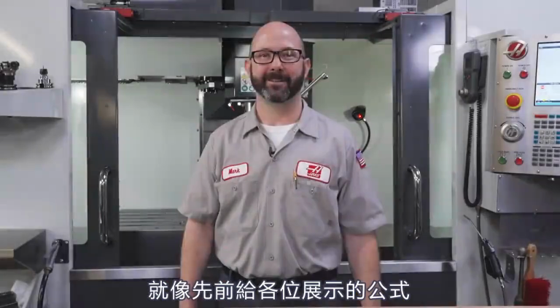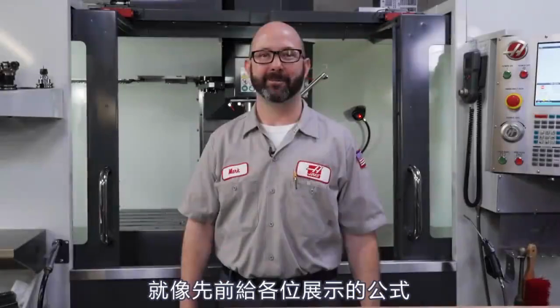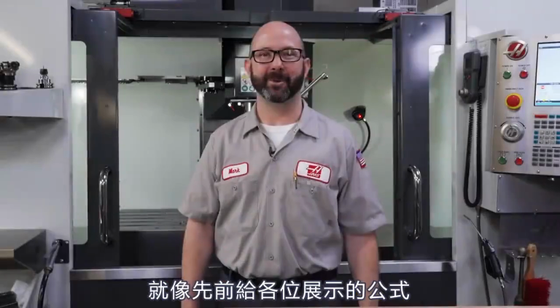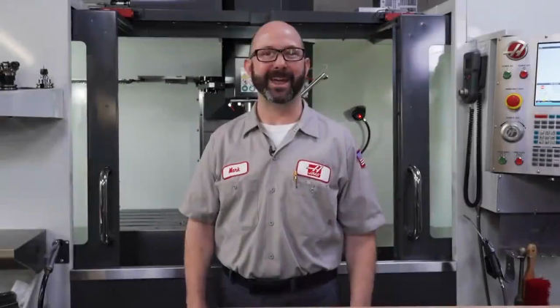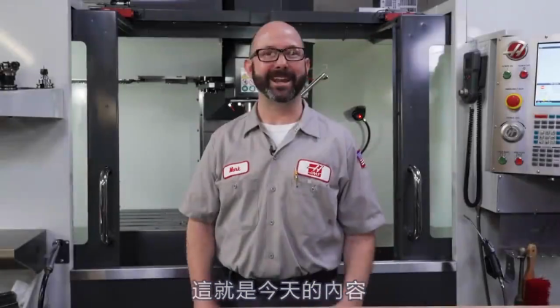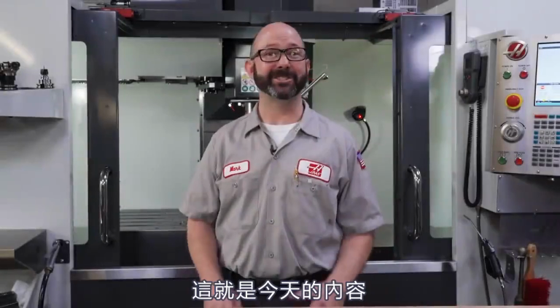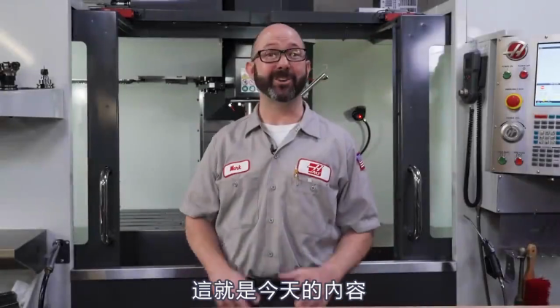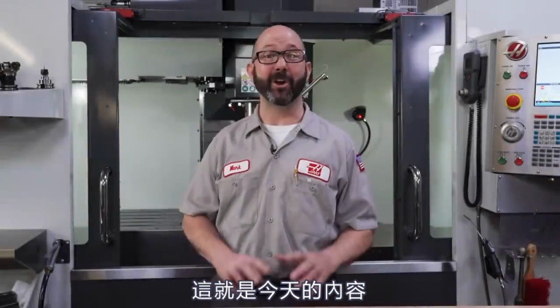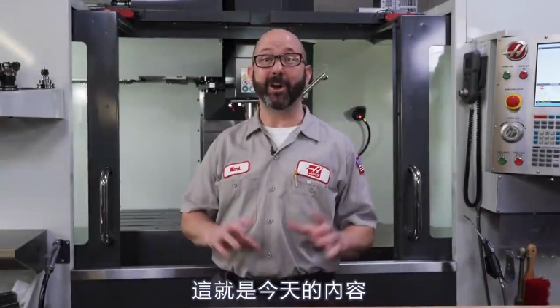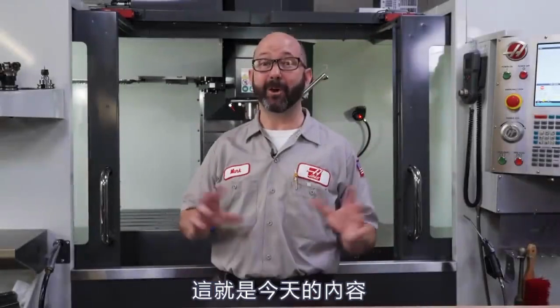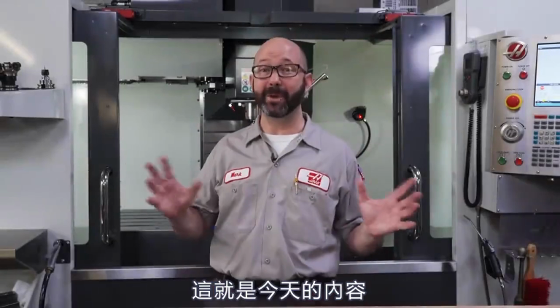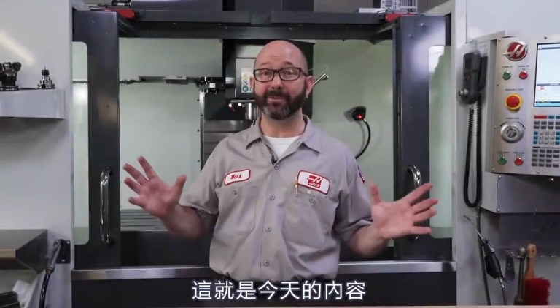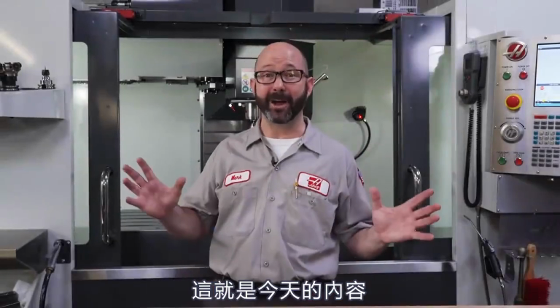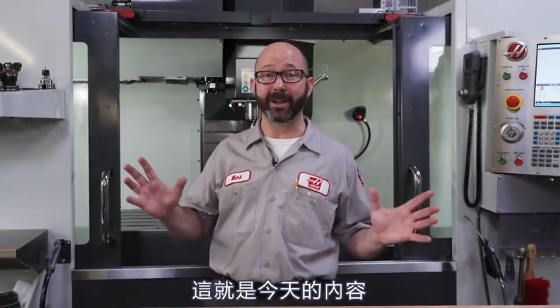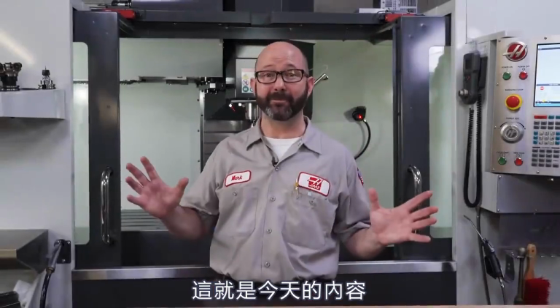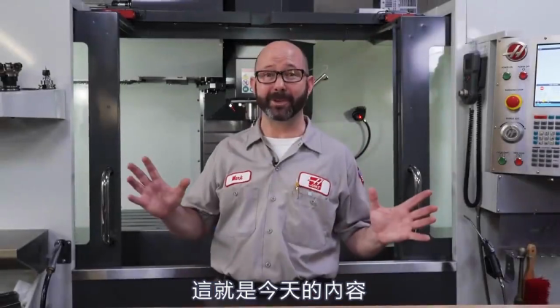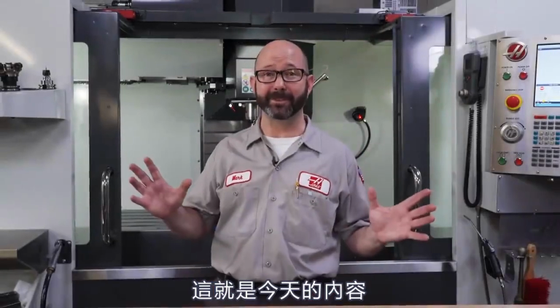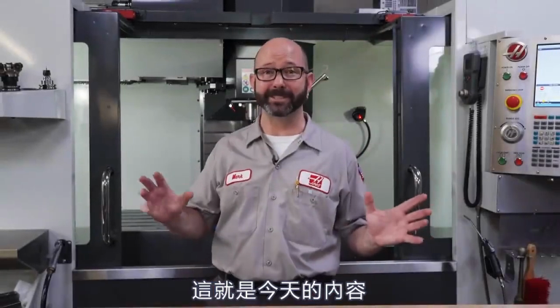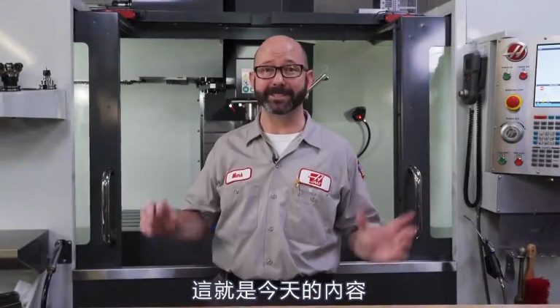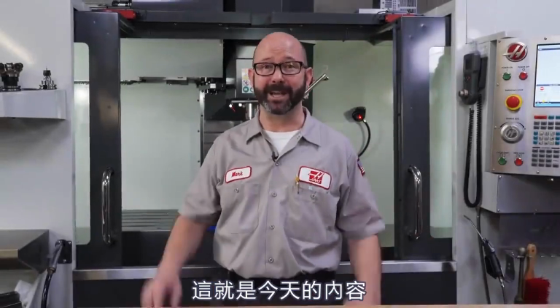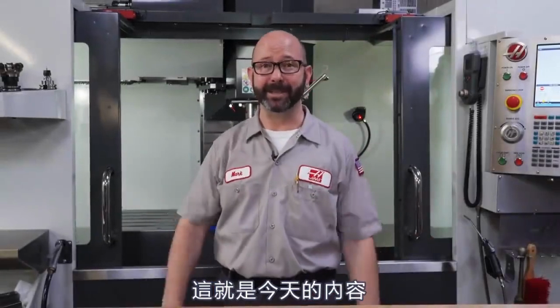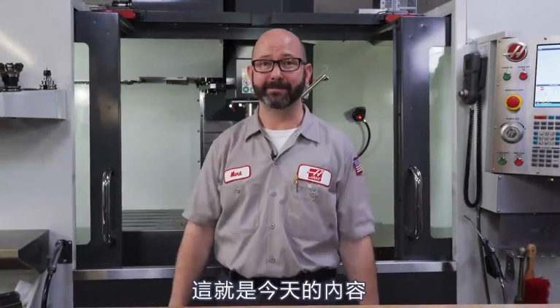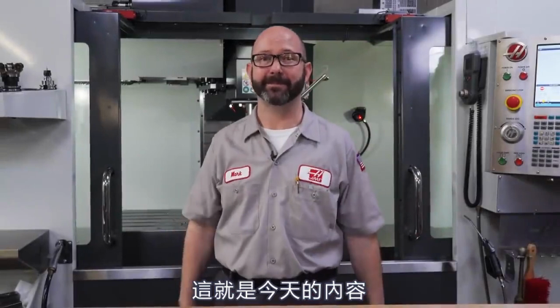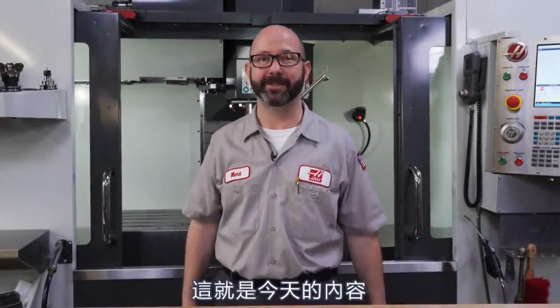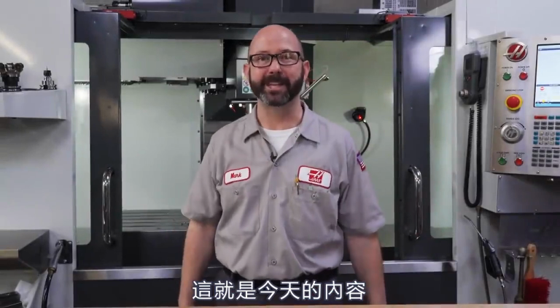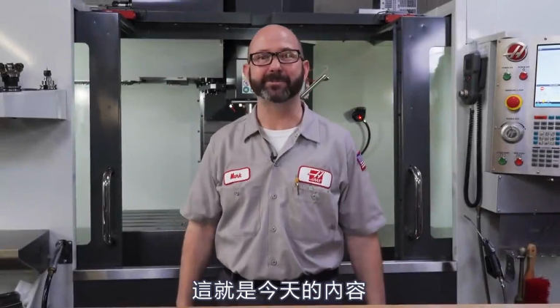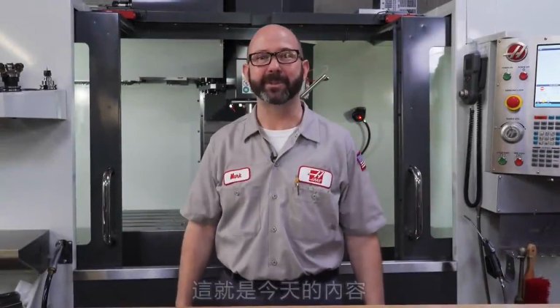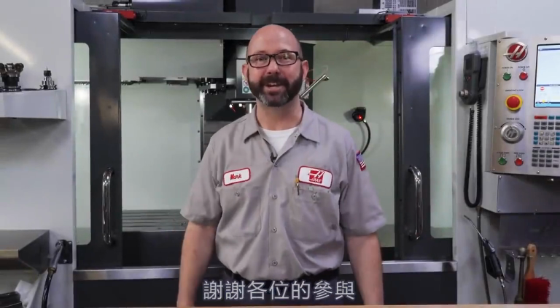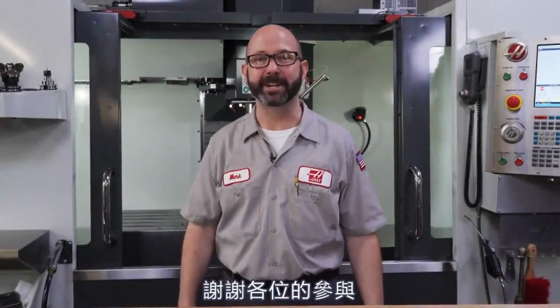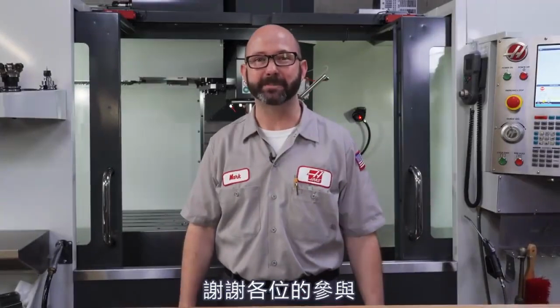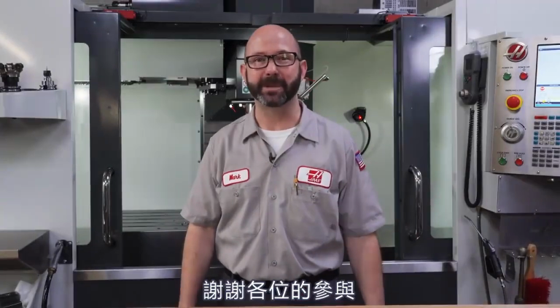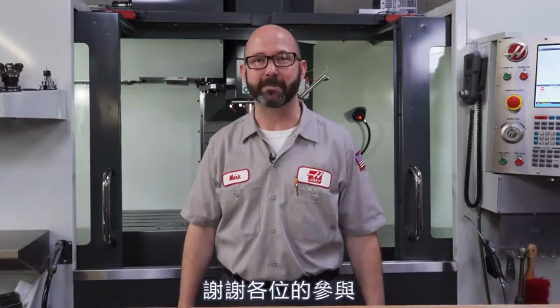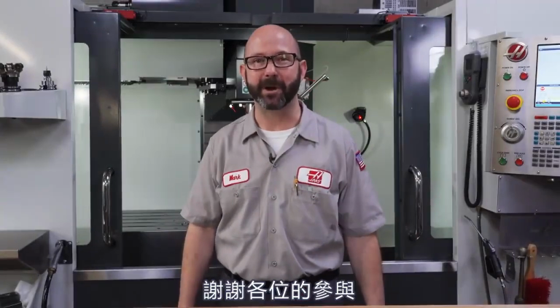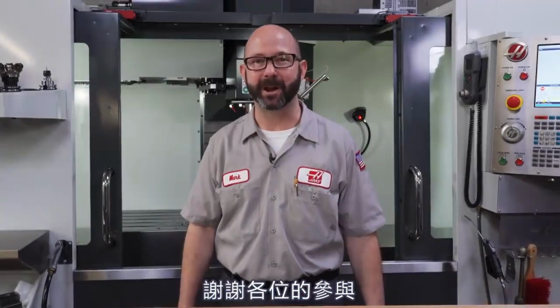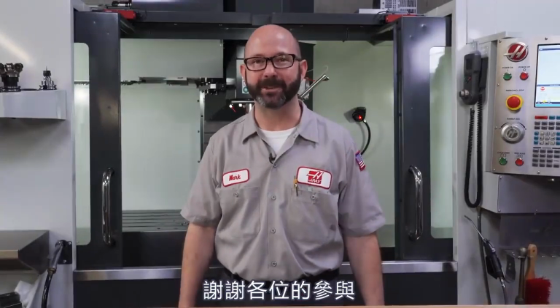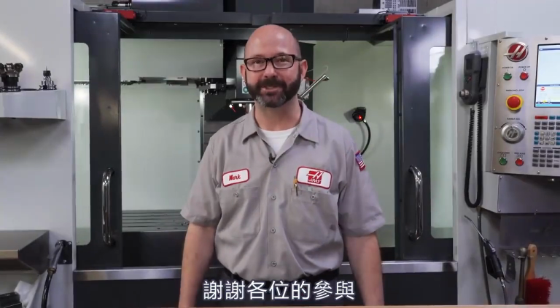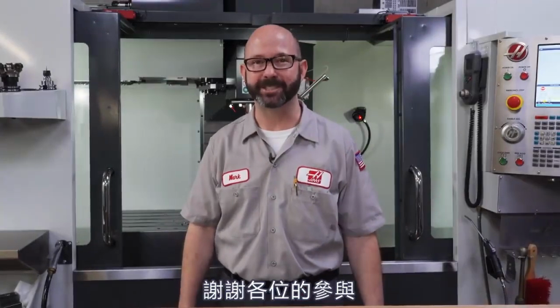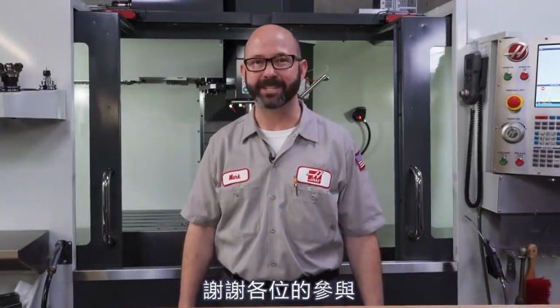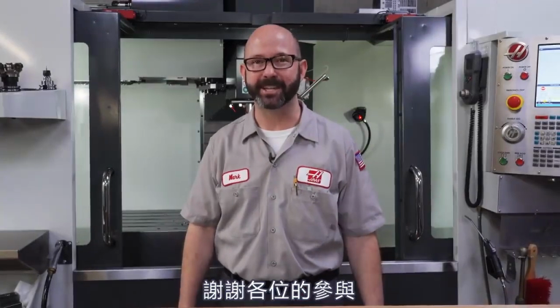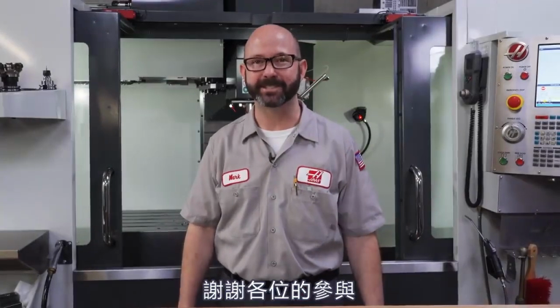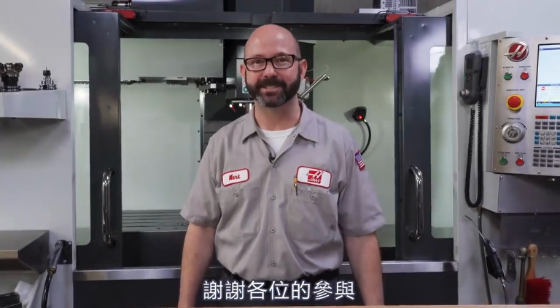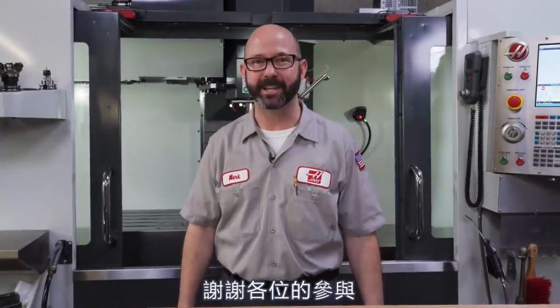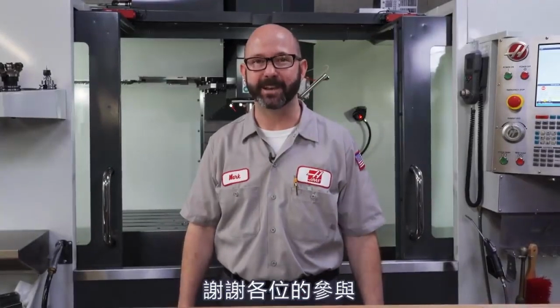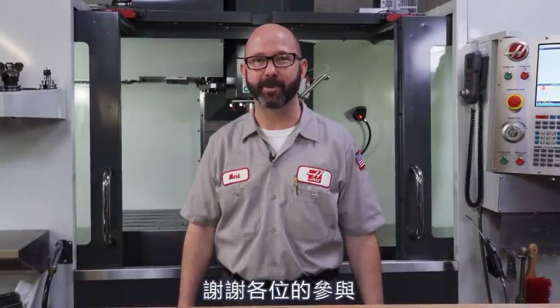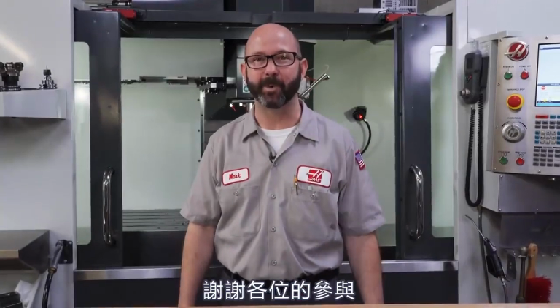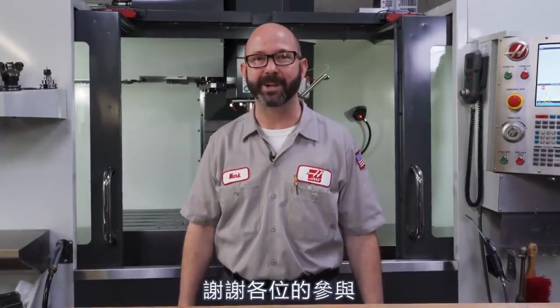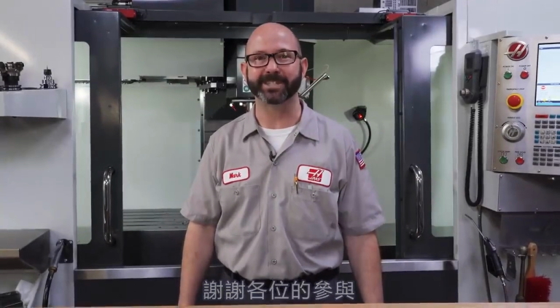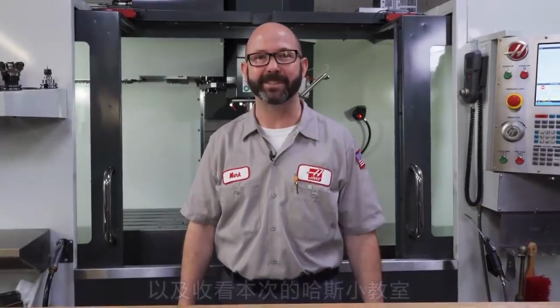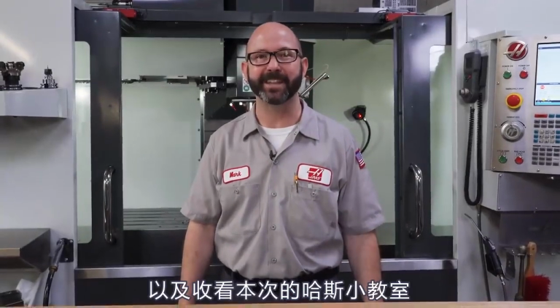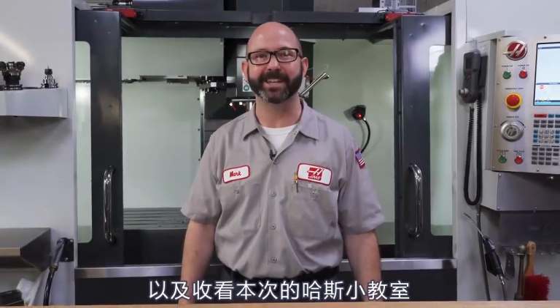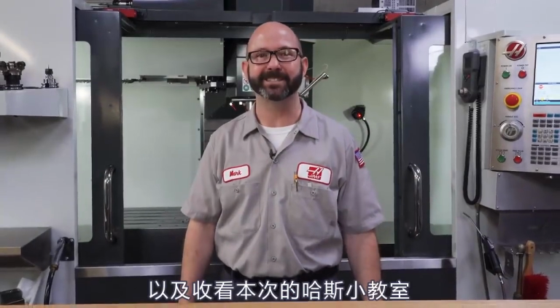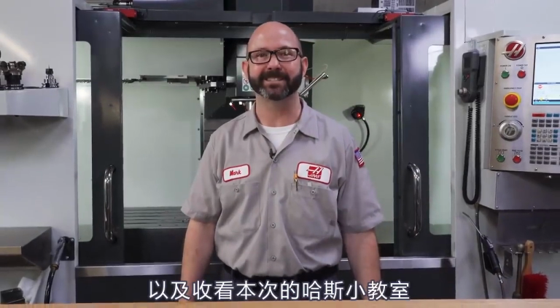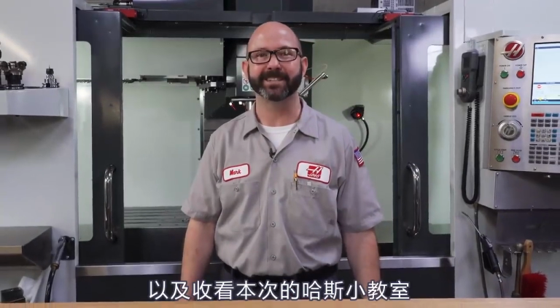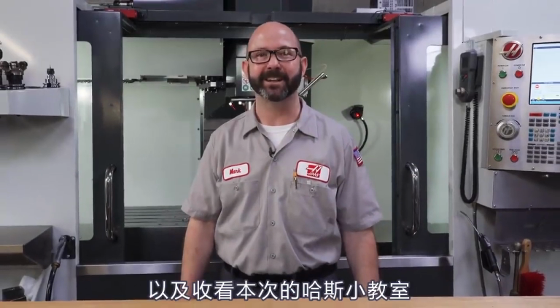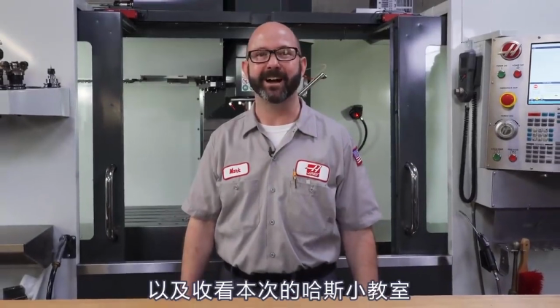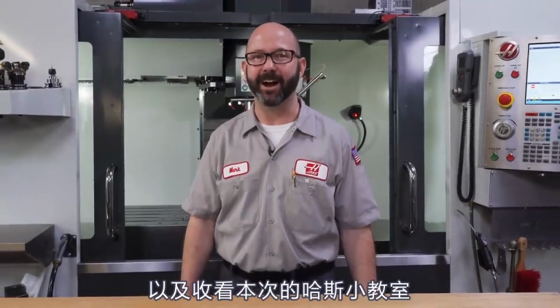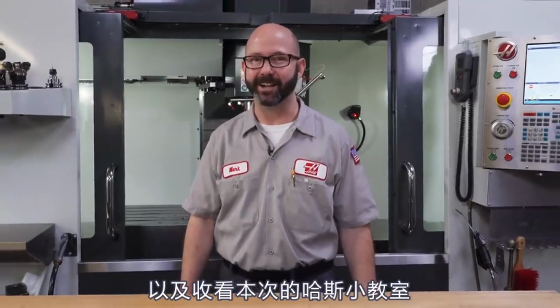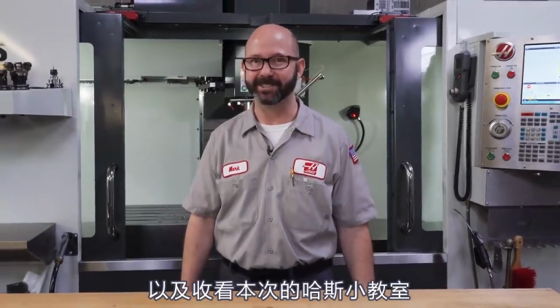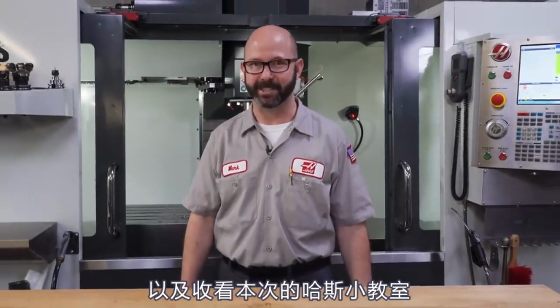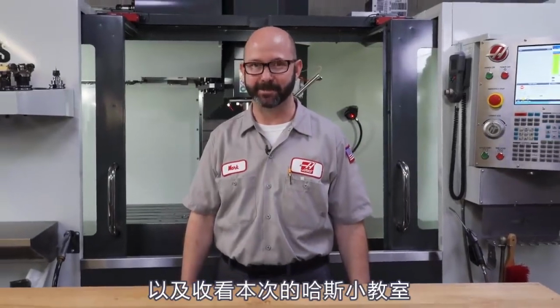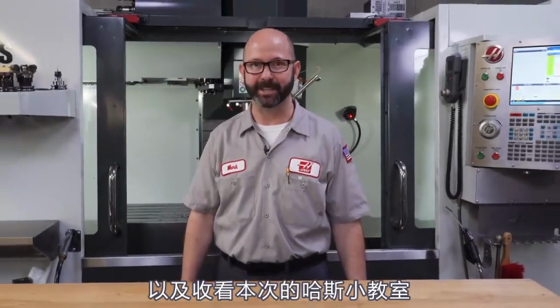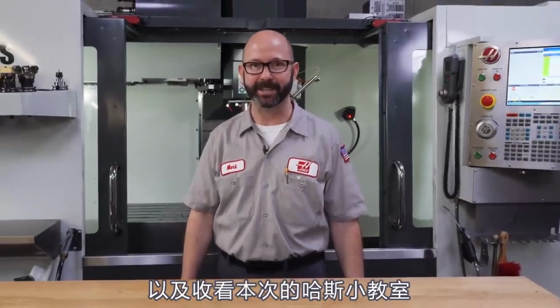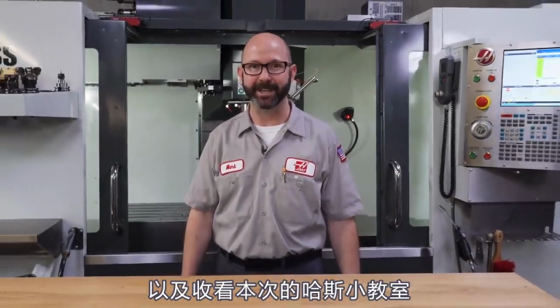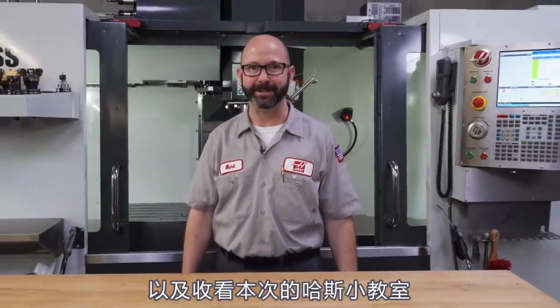That is all we've got for you this time. Thanks for letting us be a part of your success, and for watching this Haas Tip of the Day.